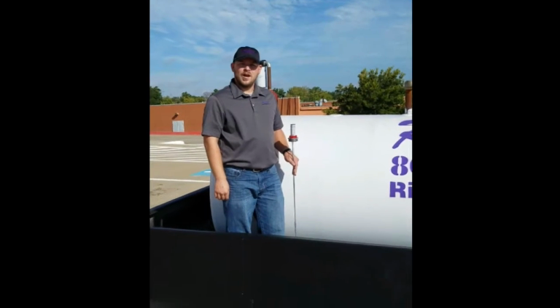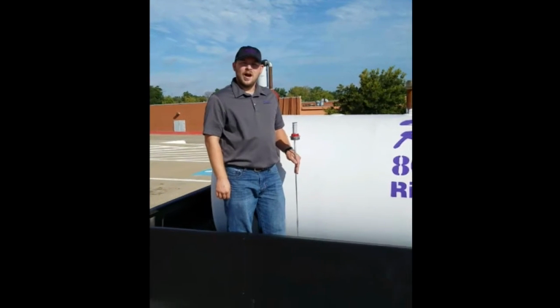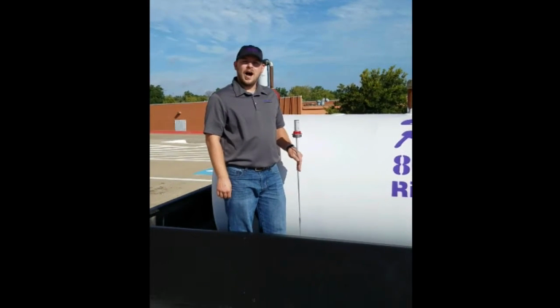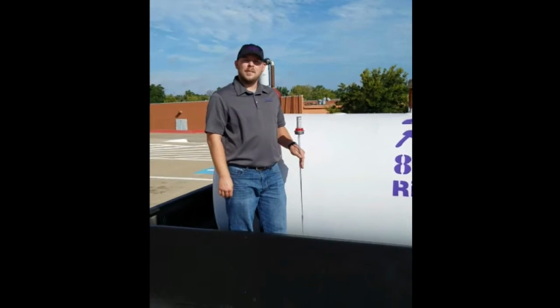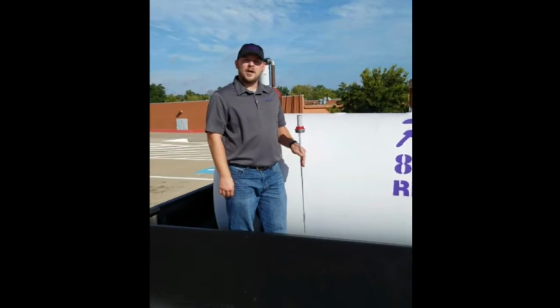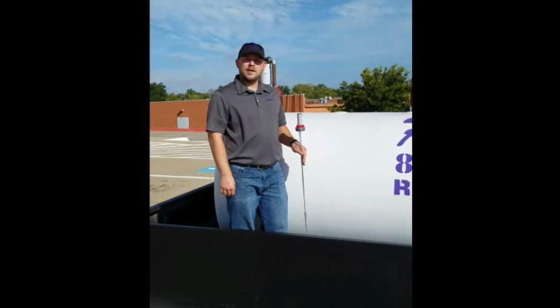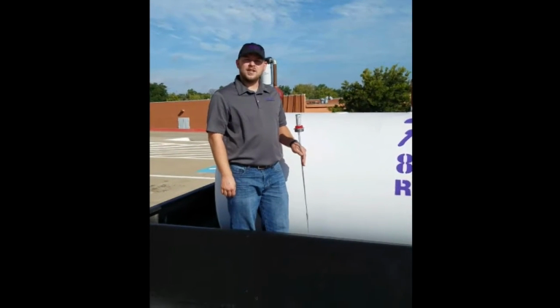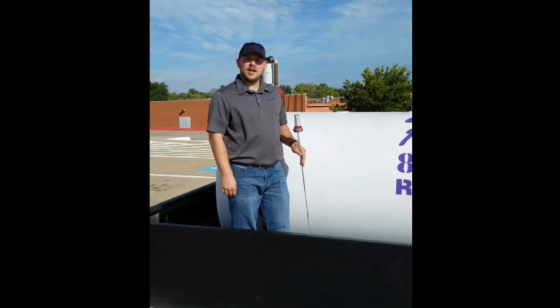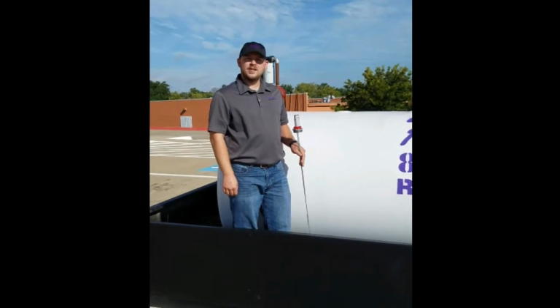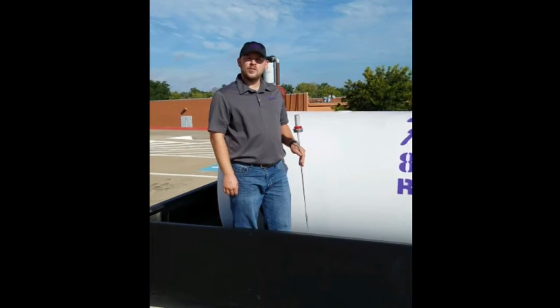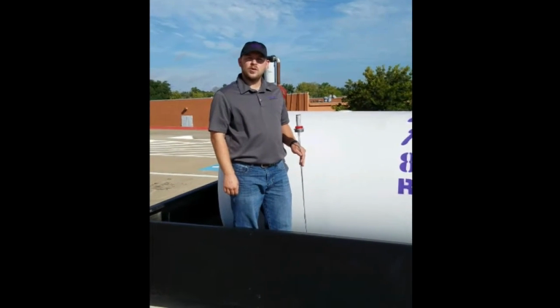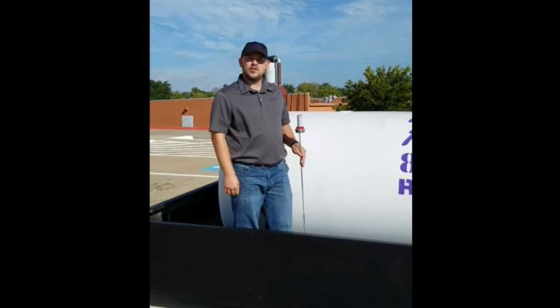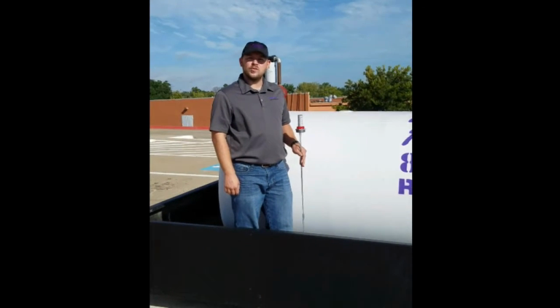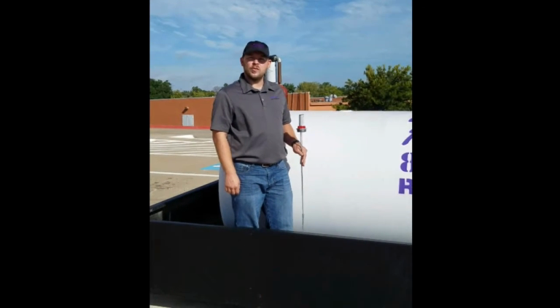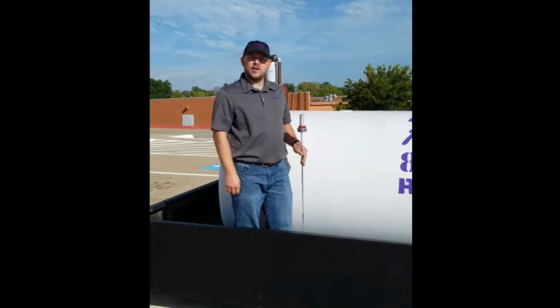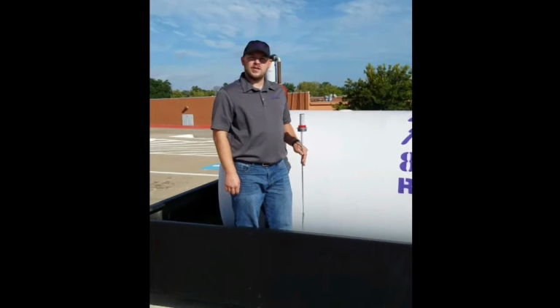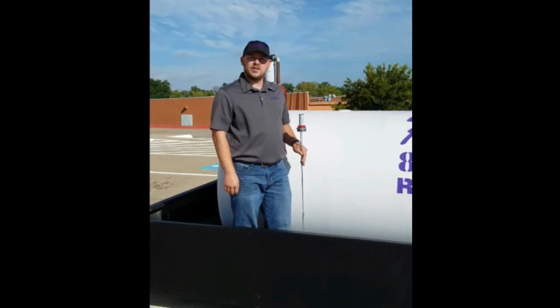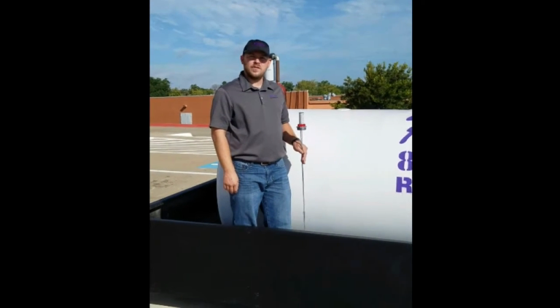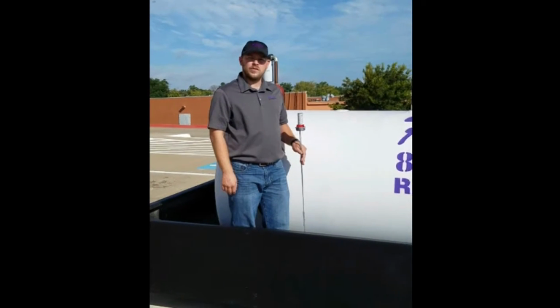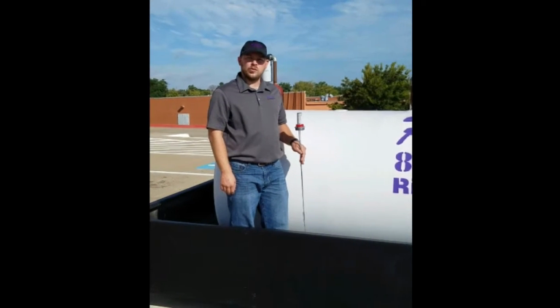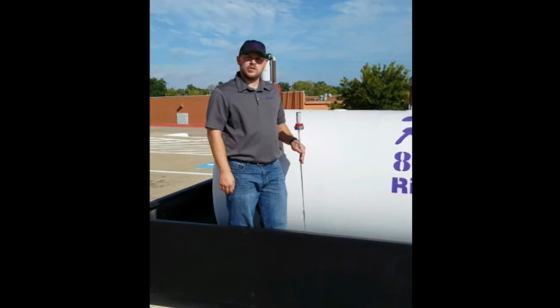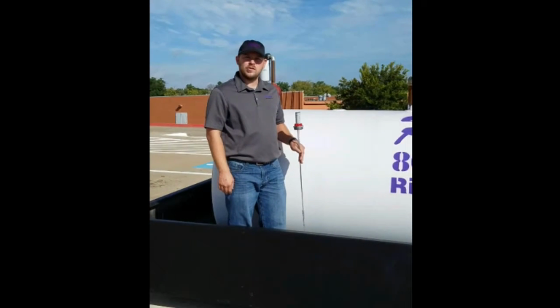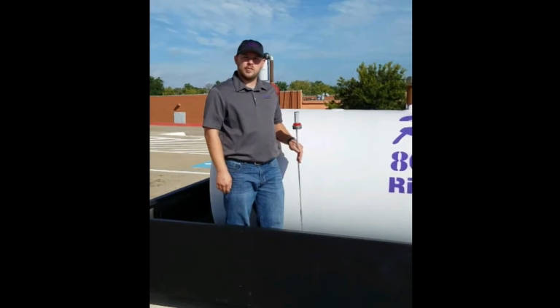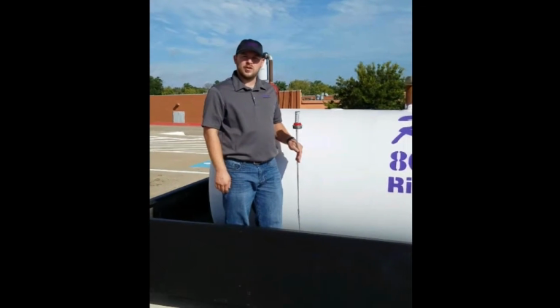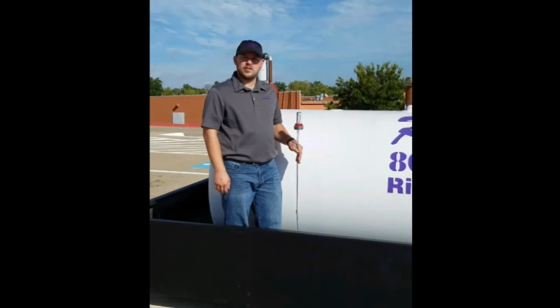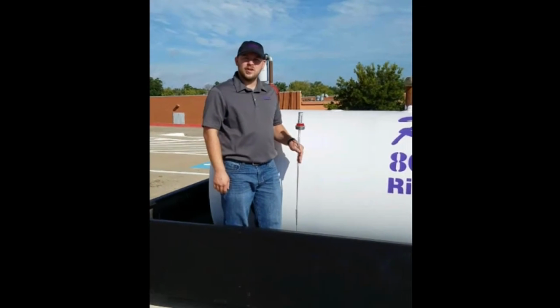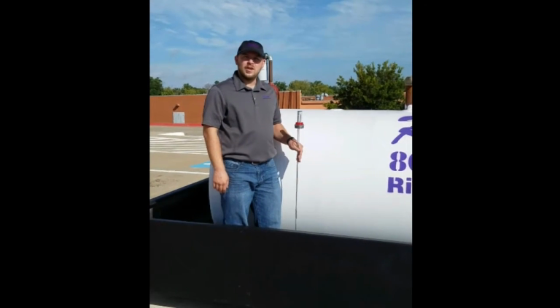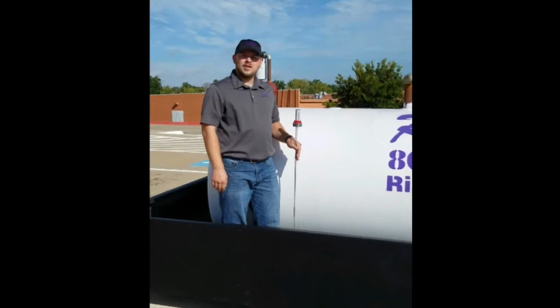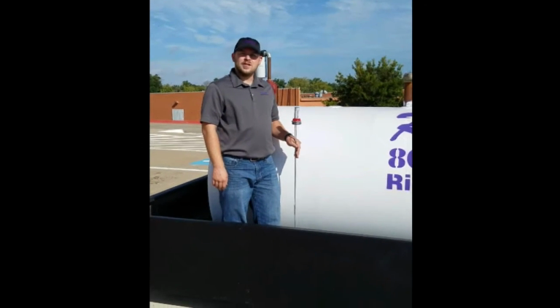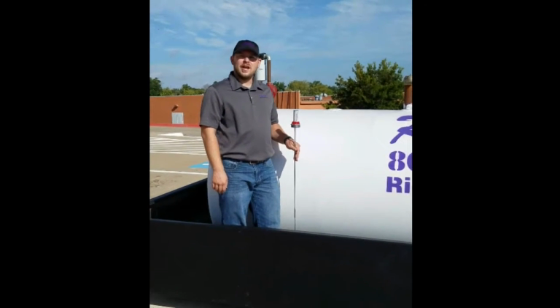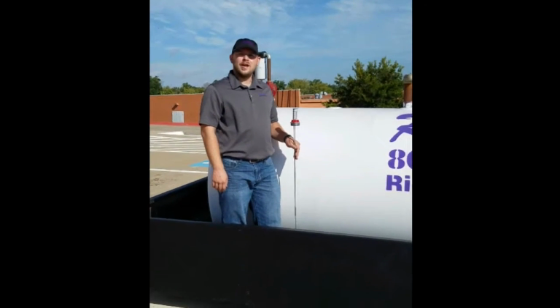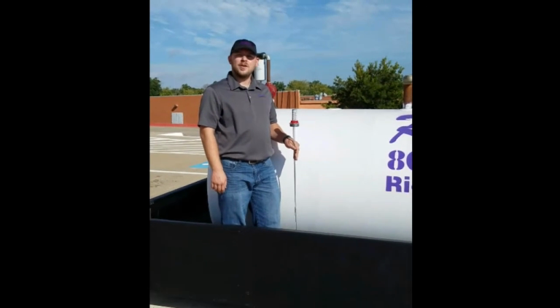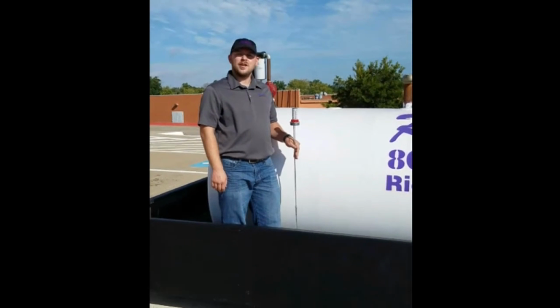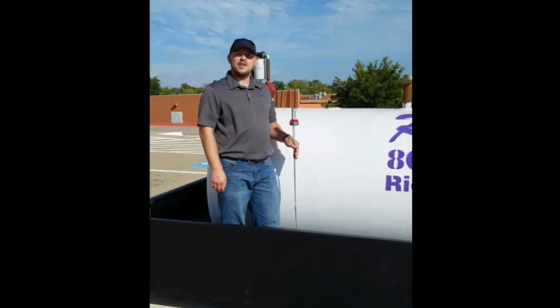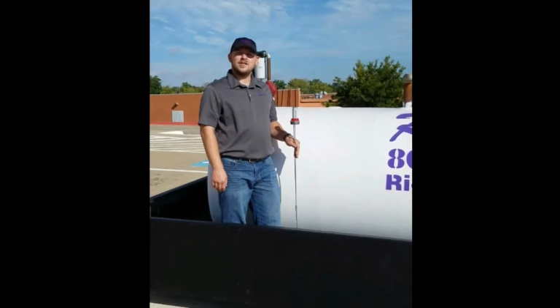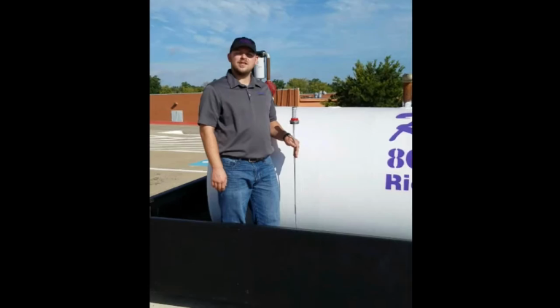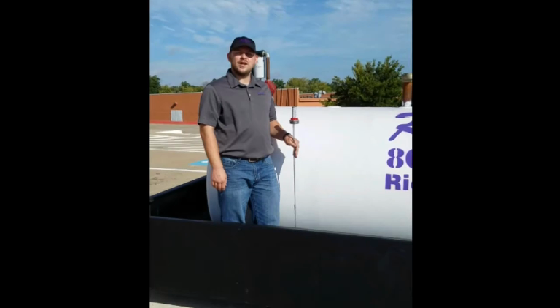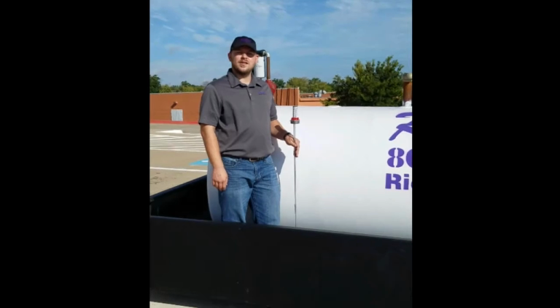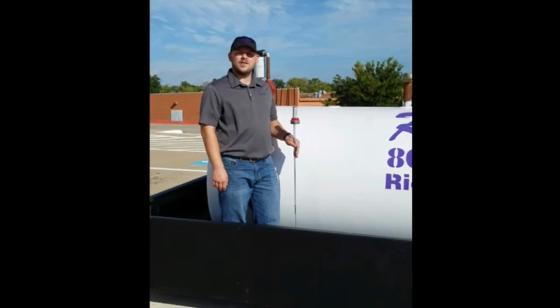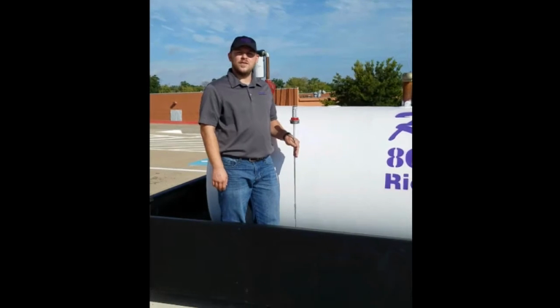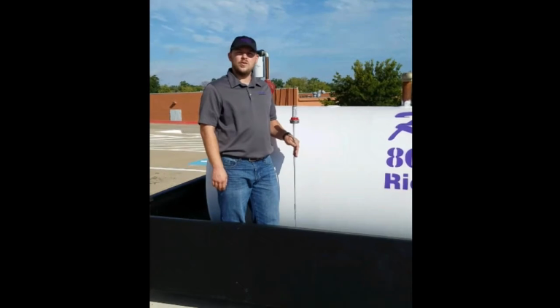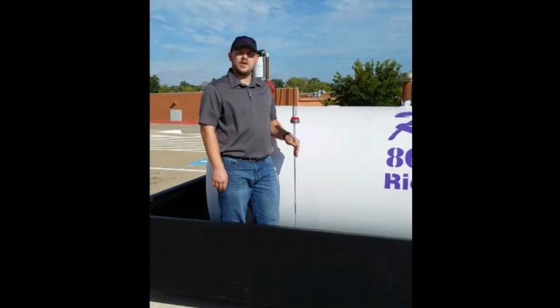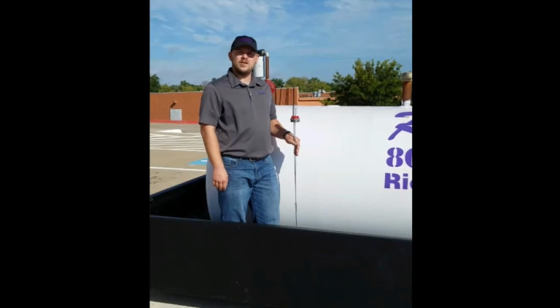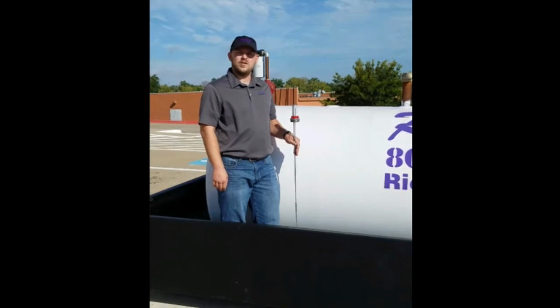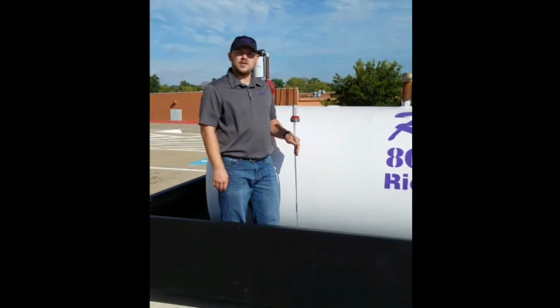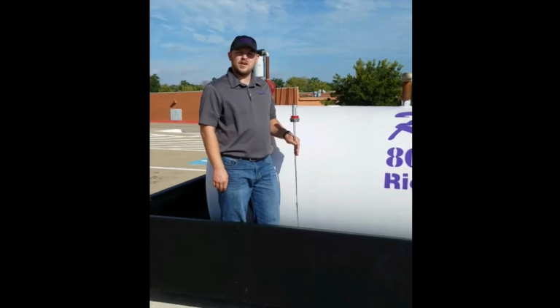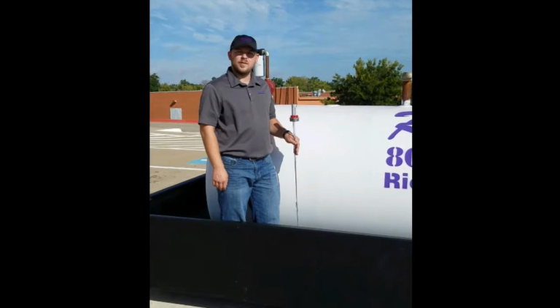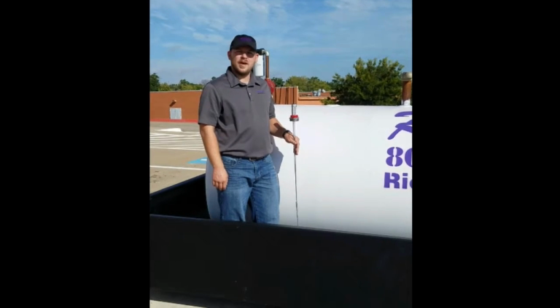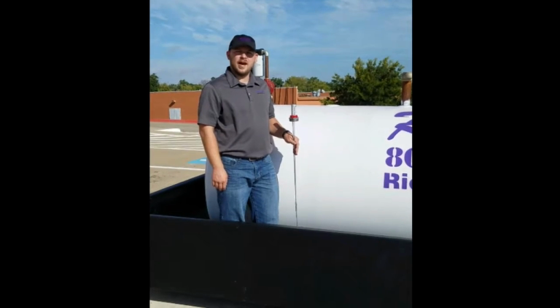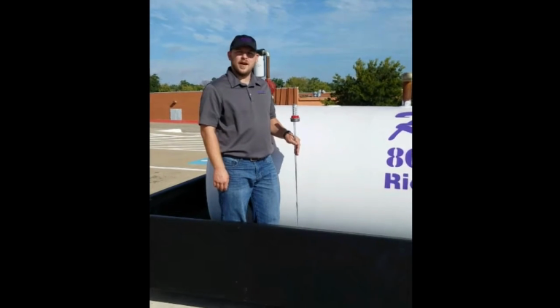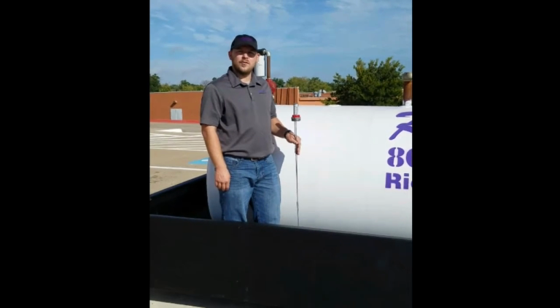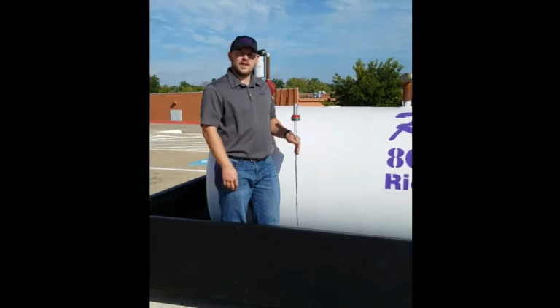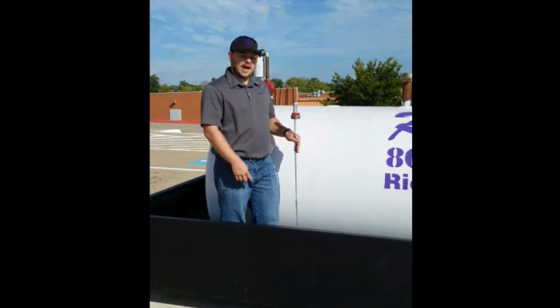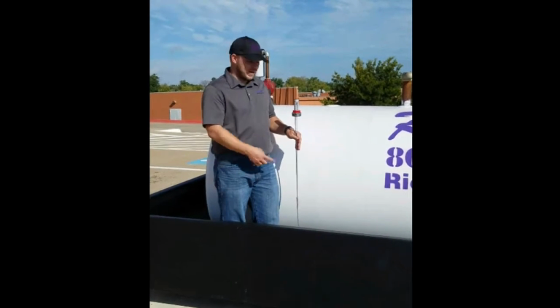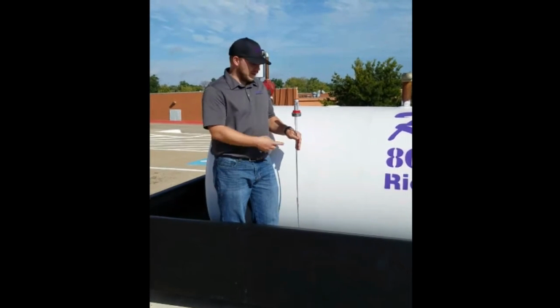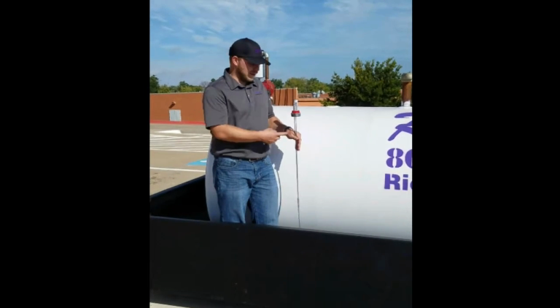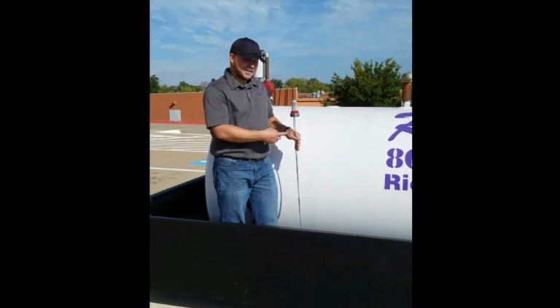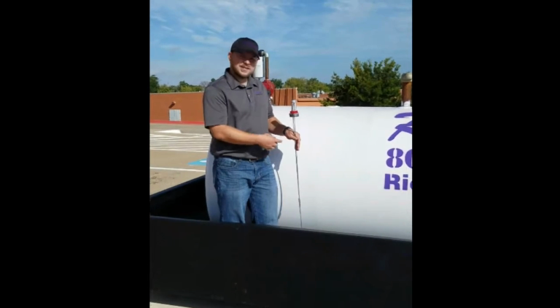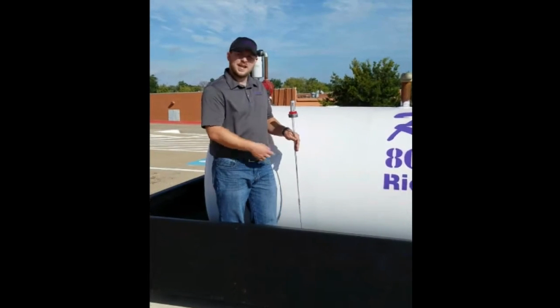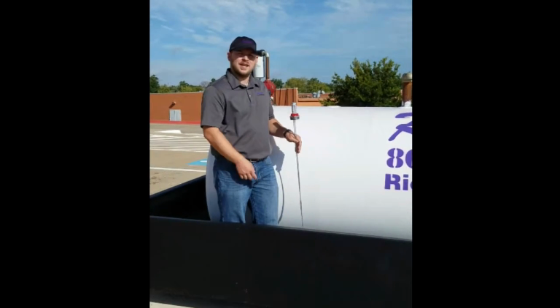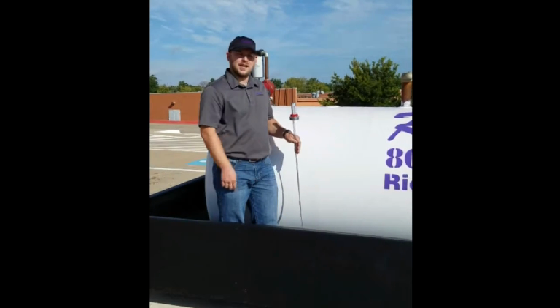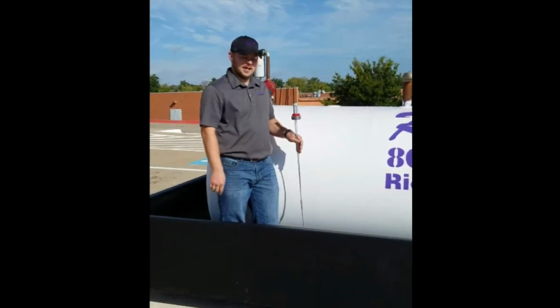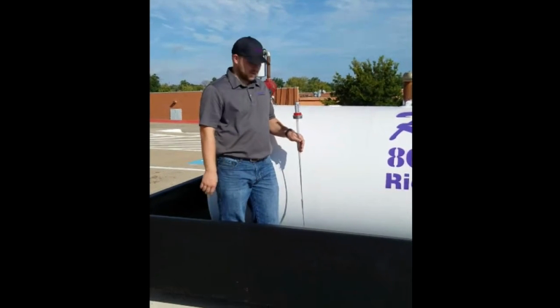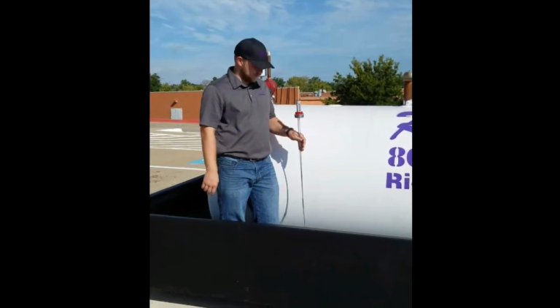Hi, my name is Casey Wilson with Ricochet Fuel Distributors. Today I'm going to discuss a few issues that you may have with the at-a-glance tank gauge.